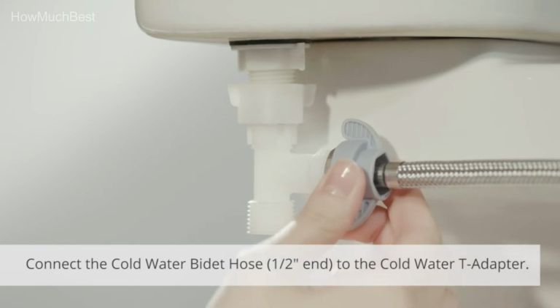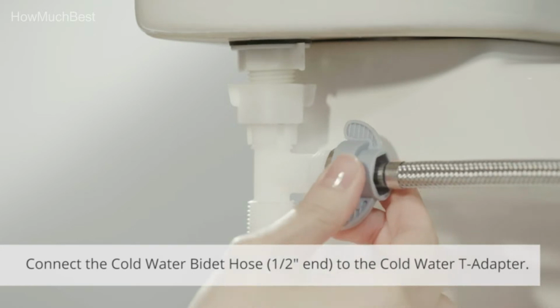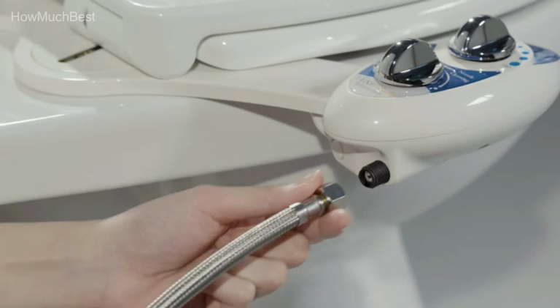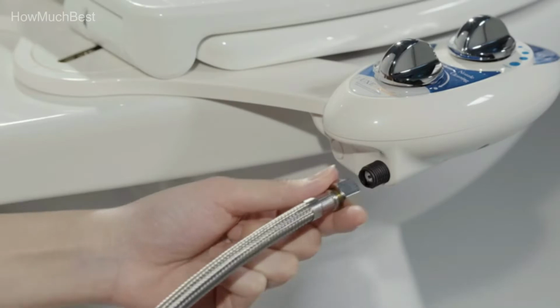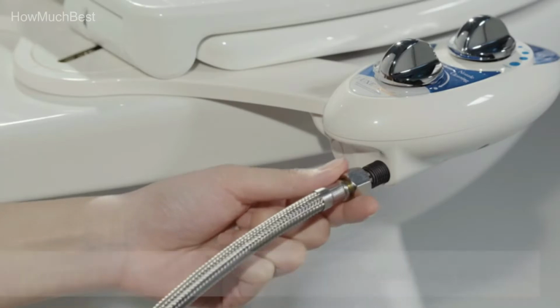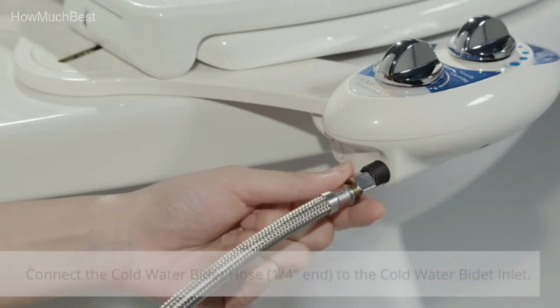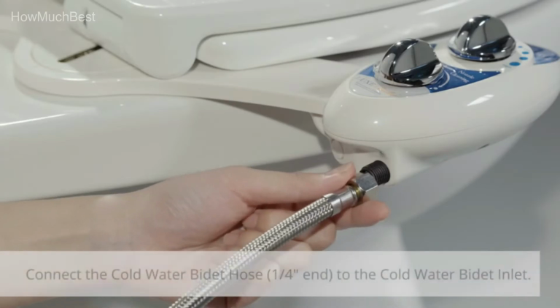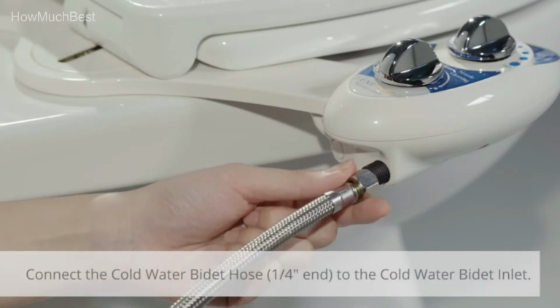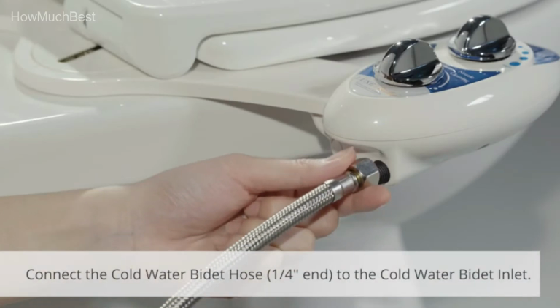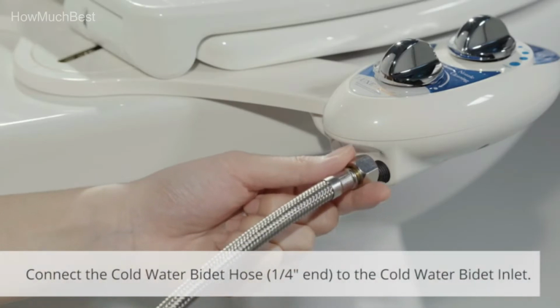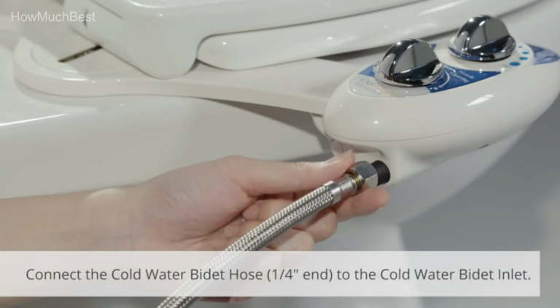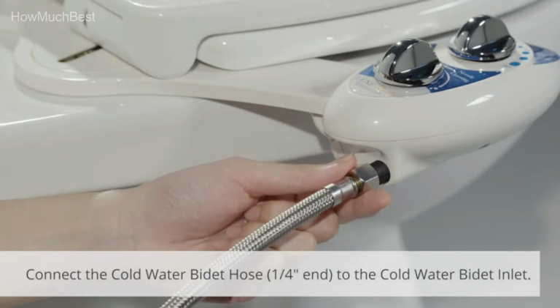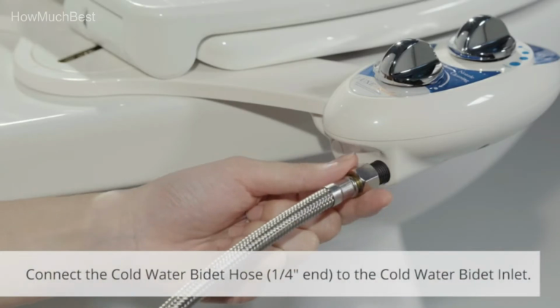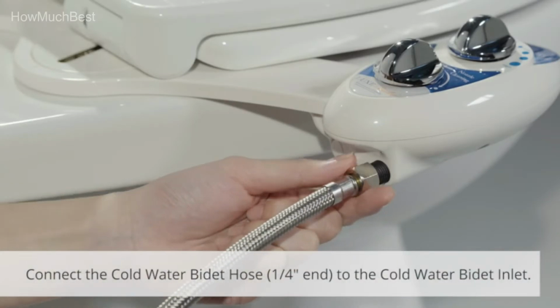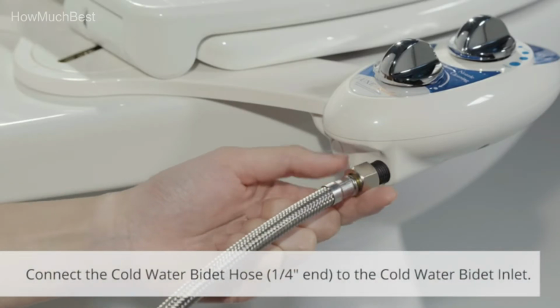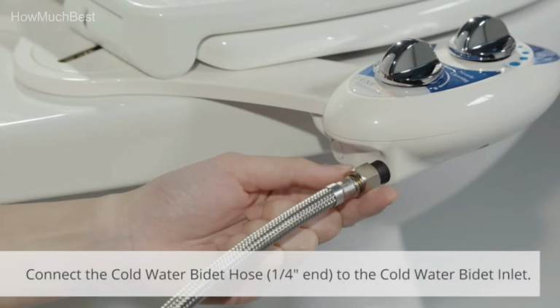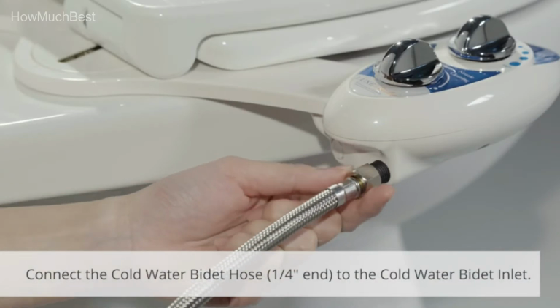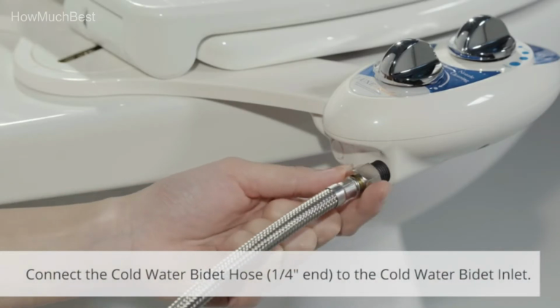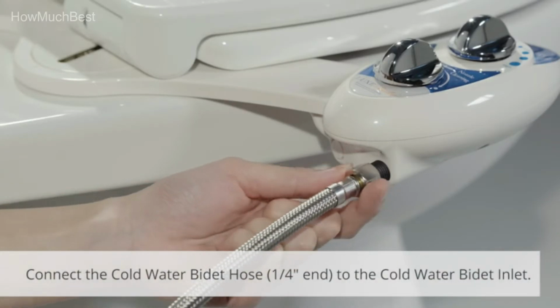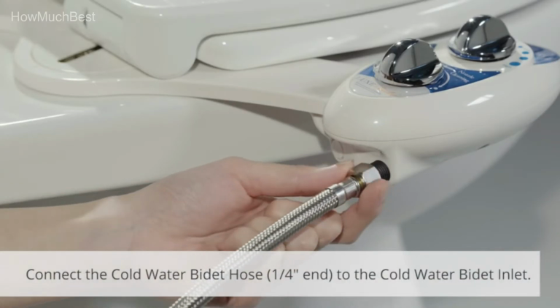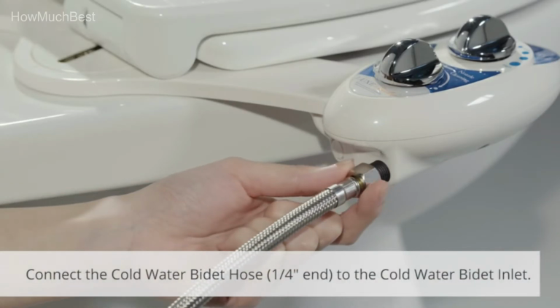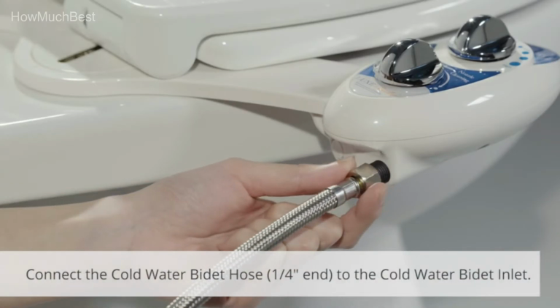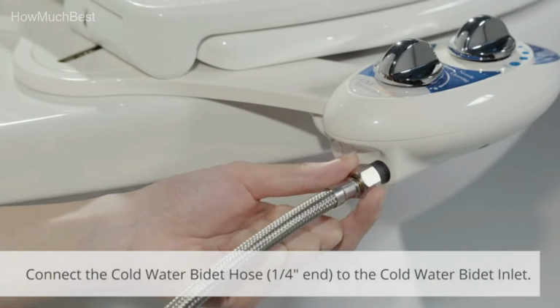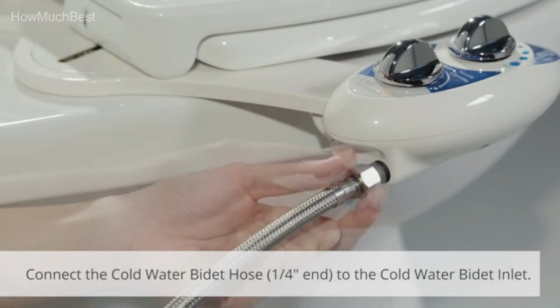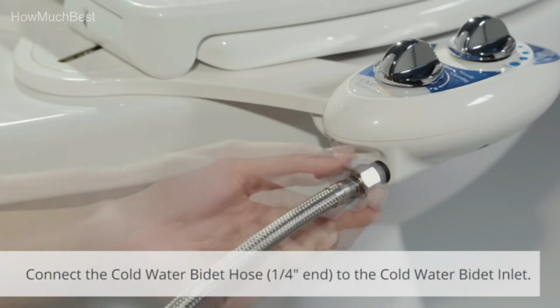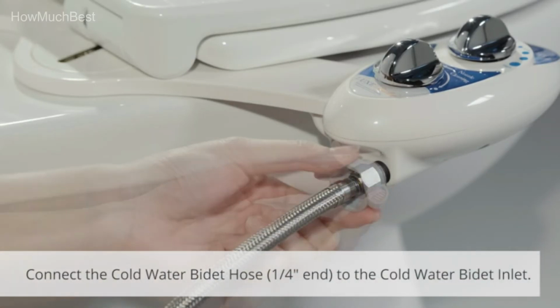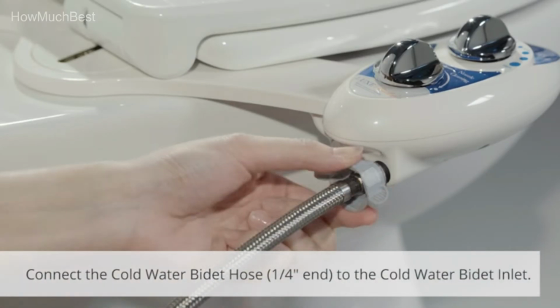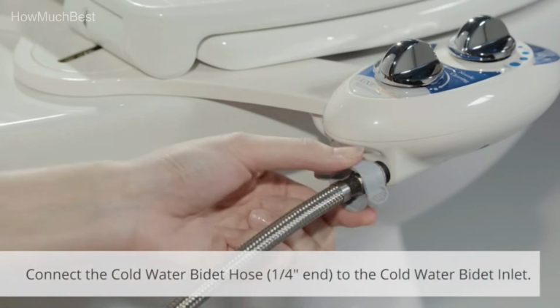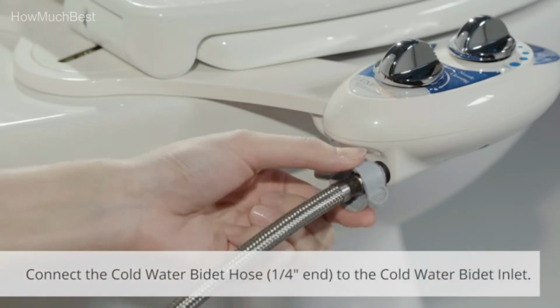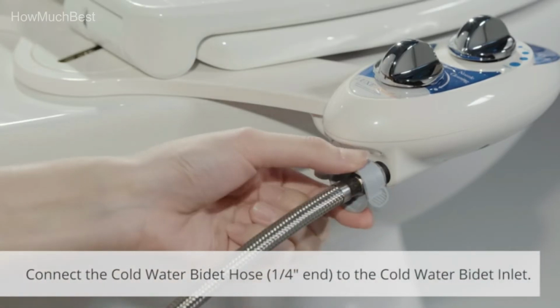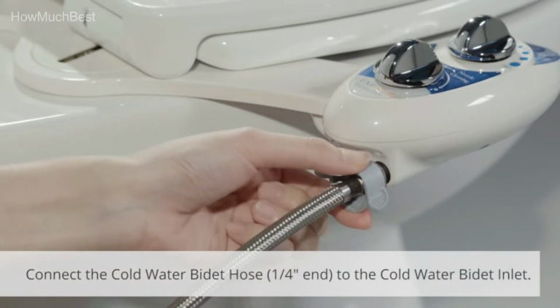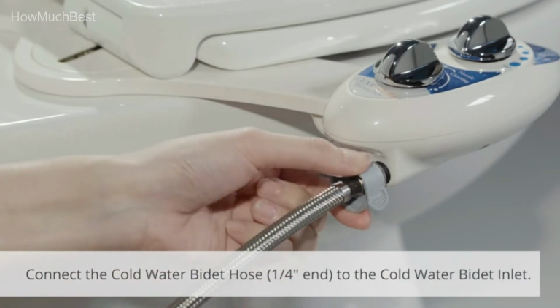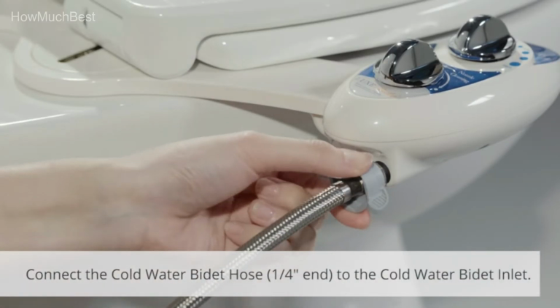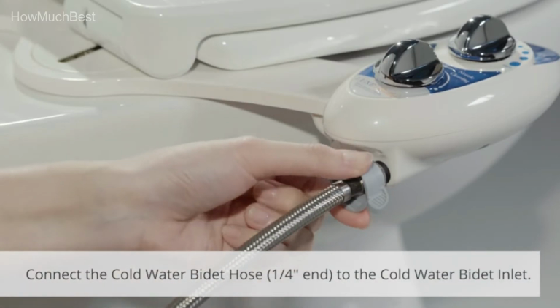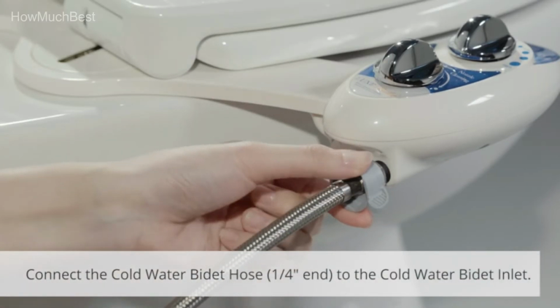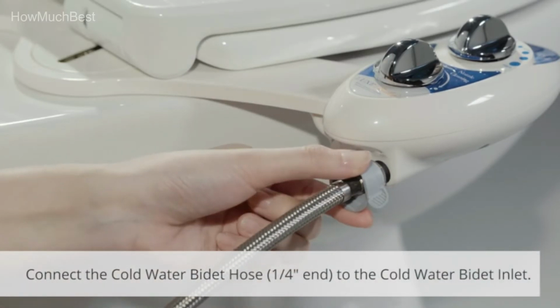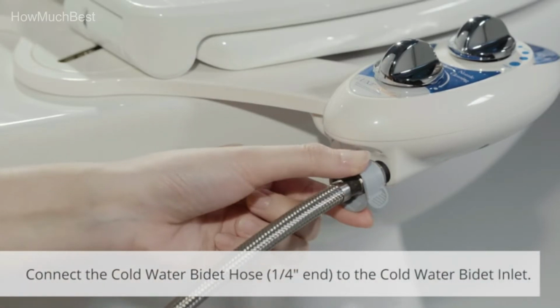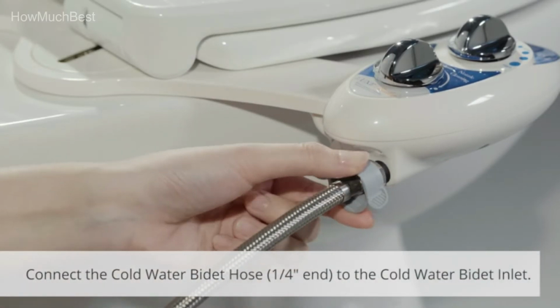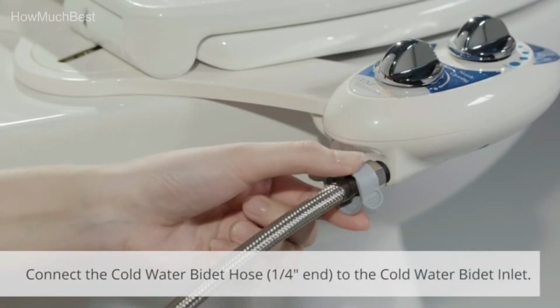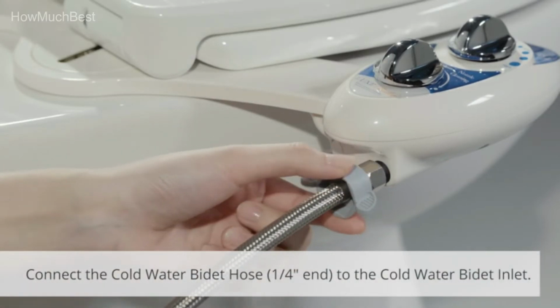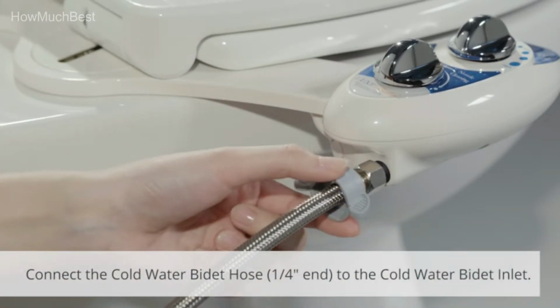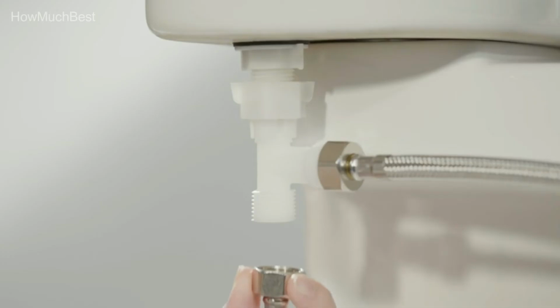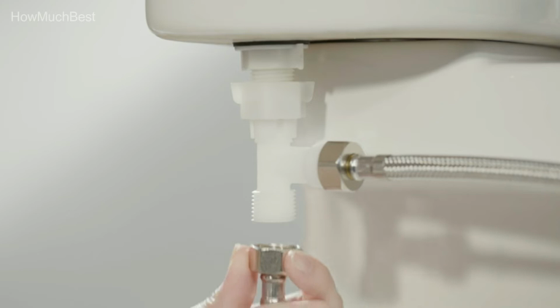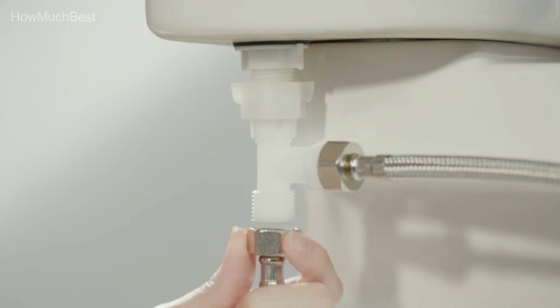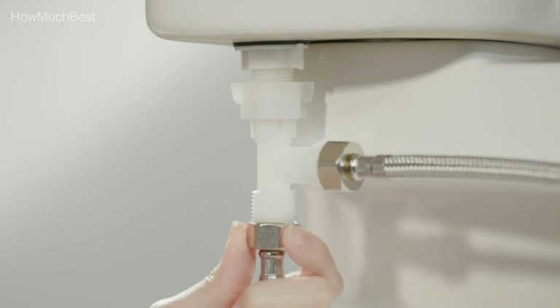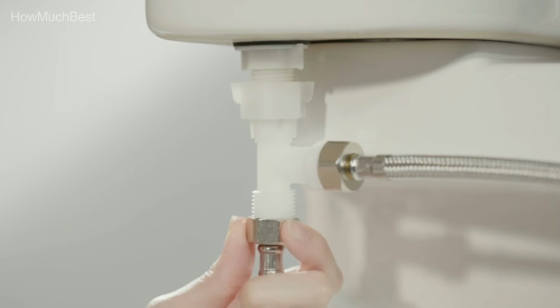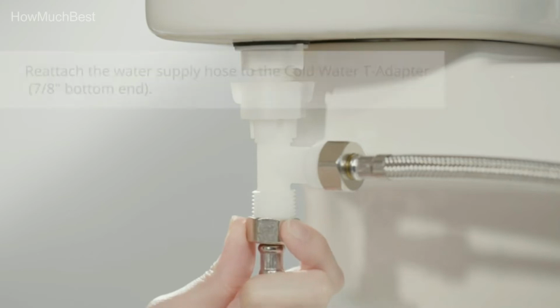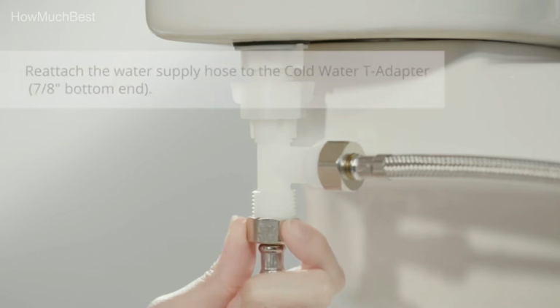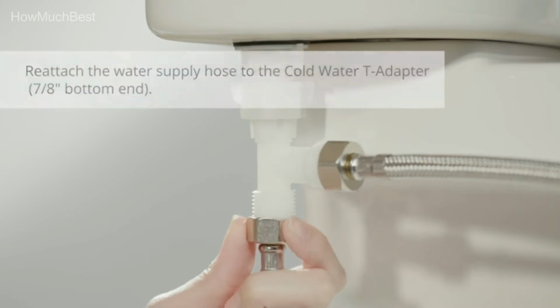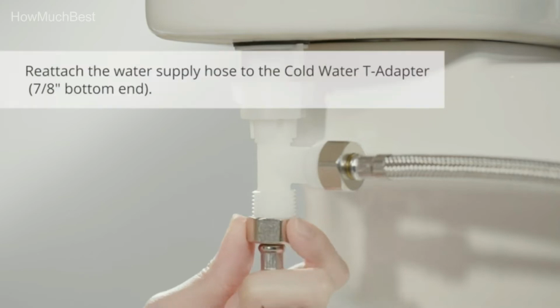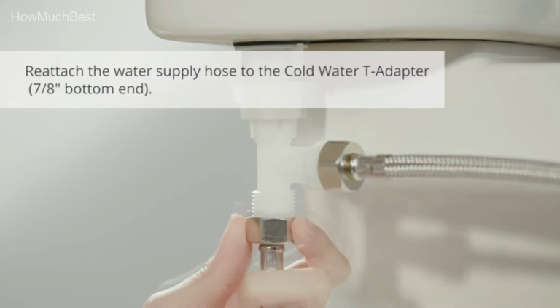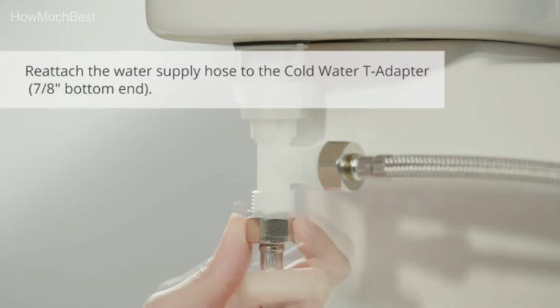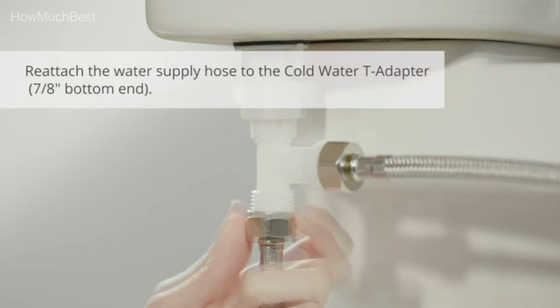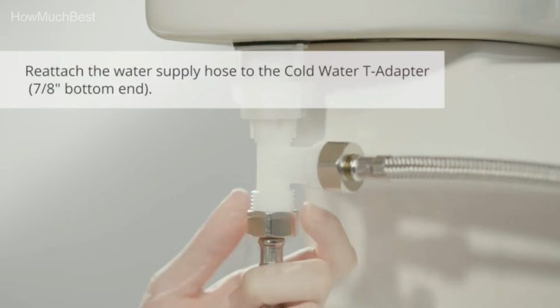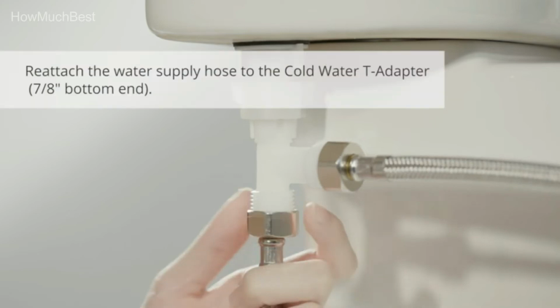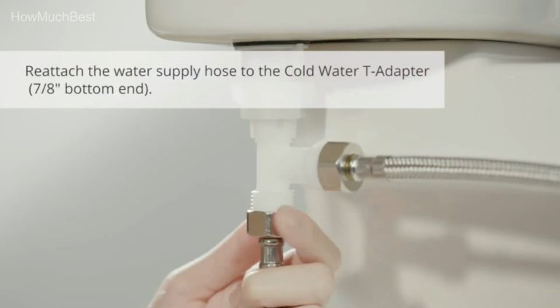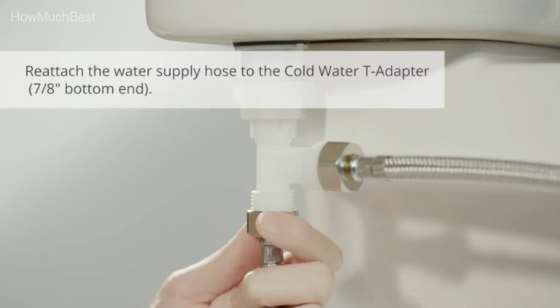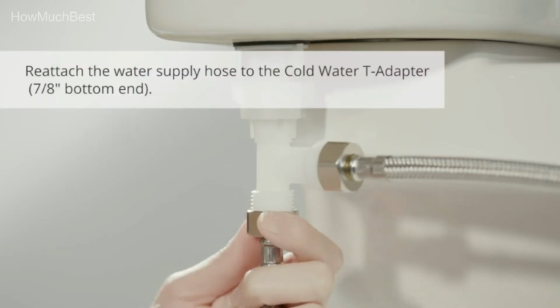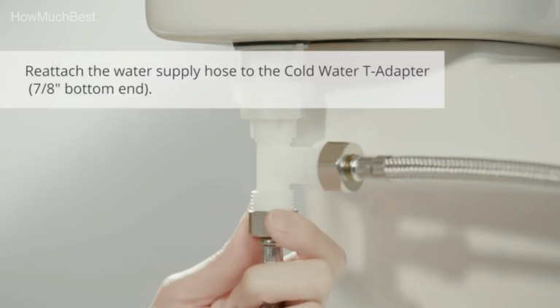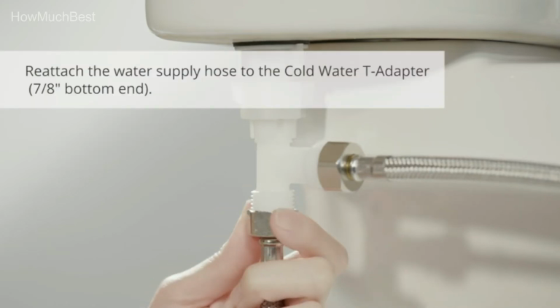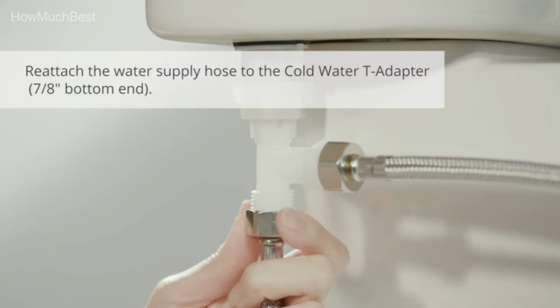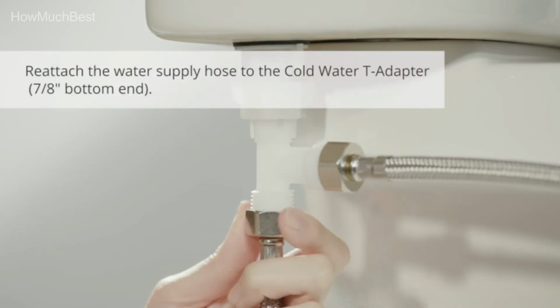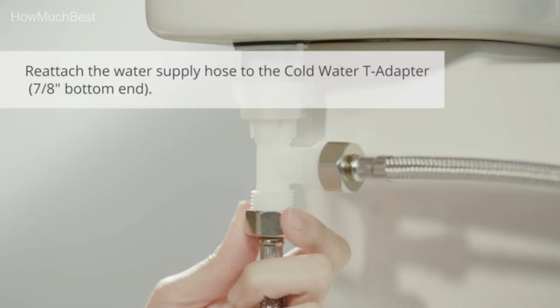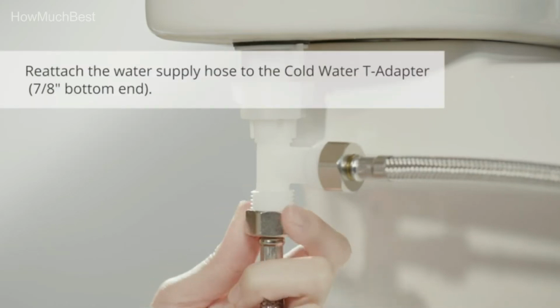Check the description for links to find out the price of the items included in this video. So, let's start.